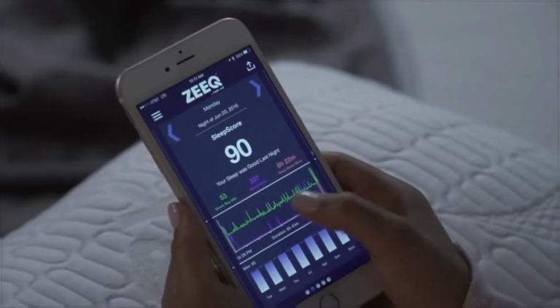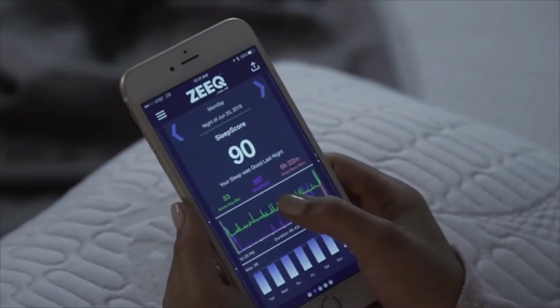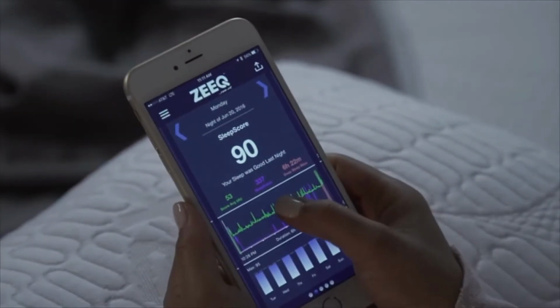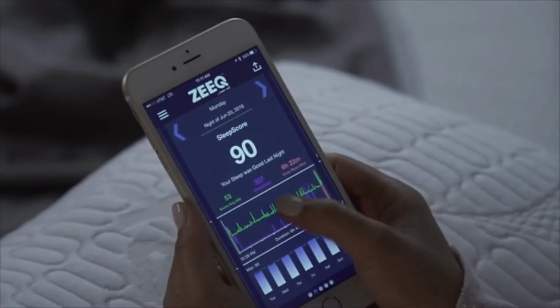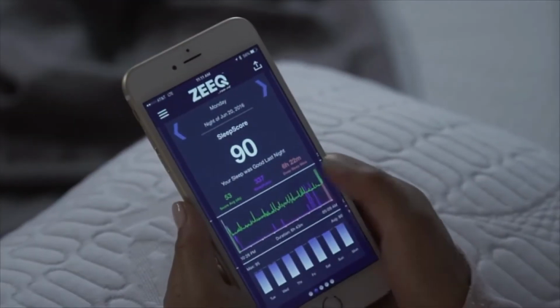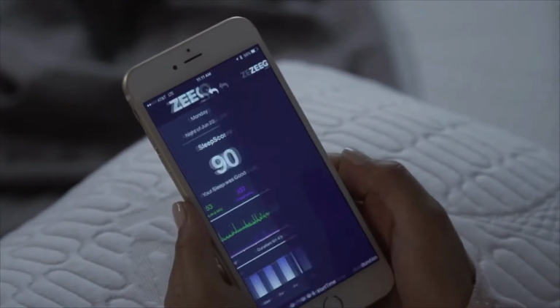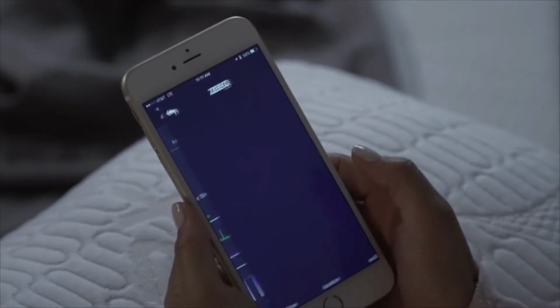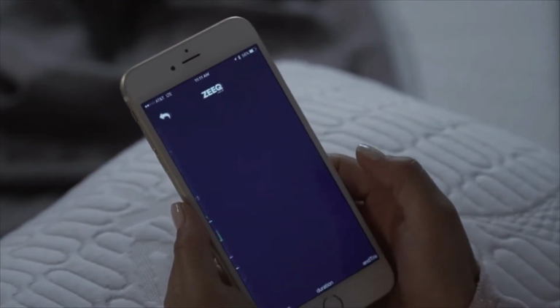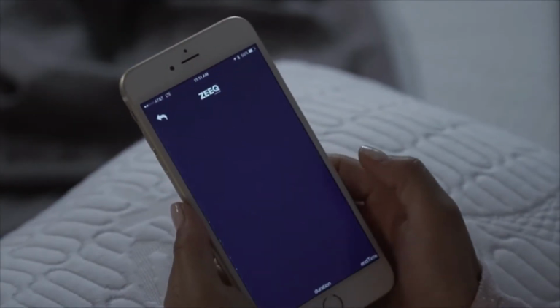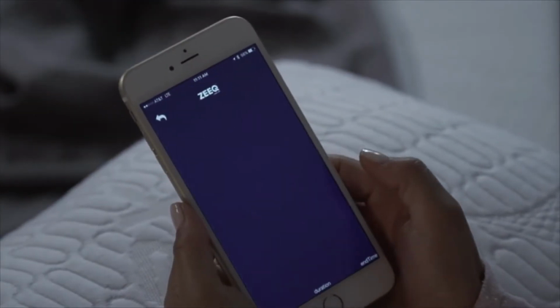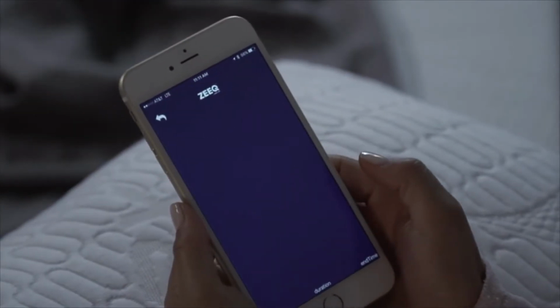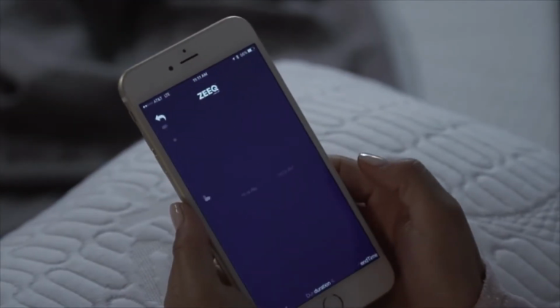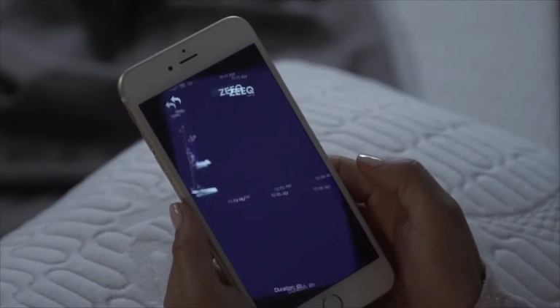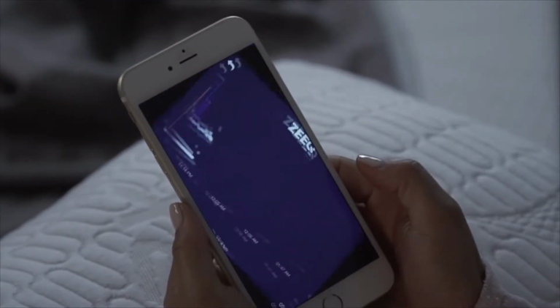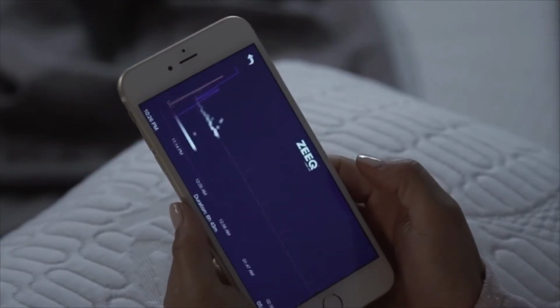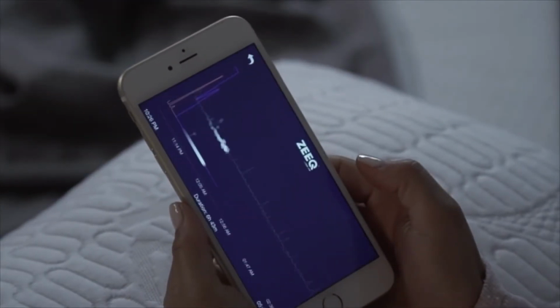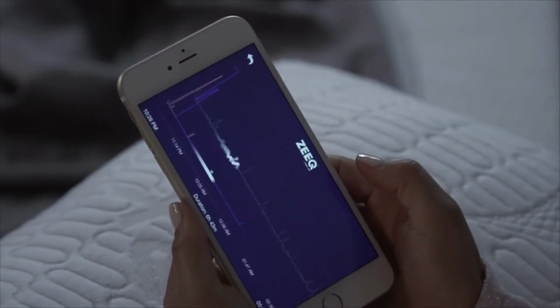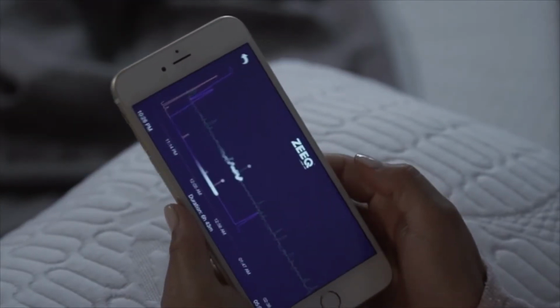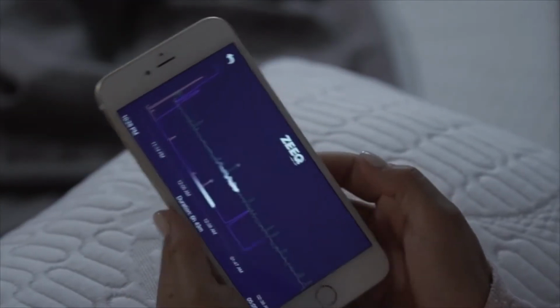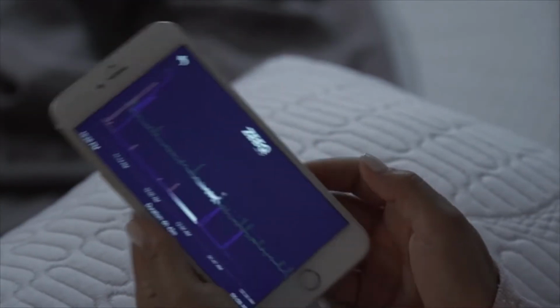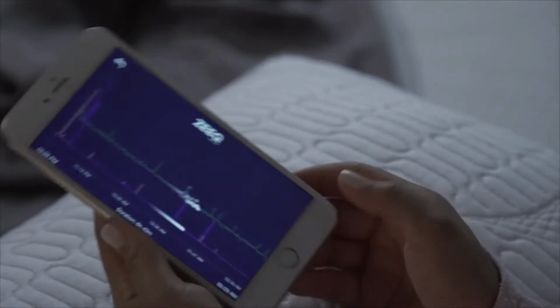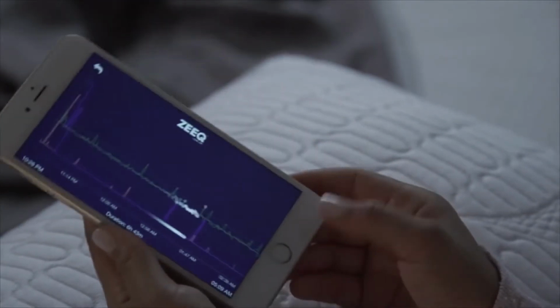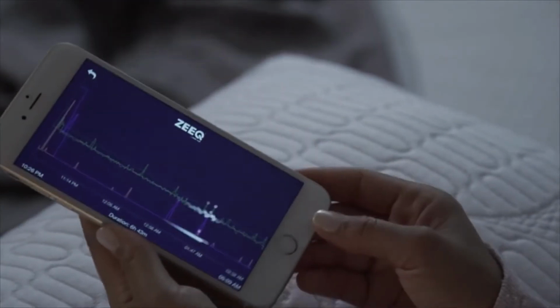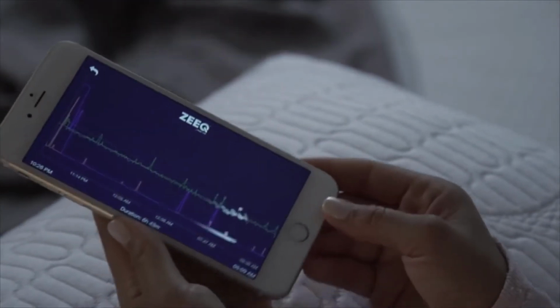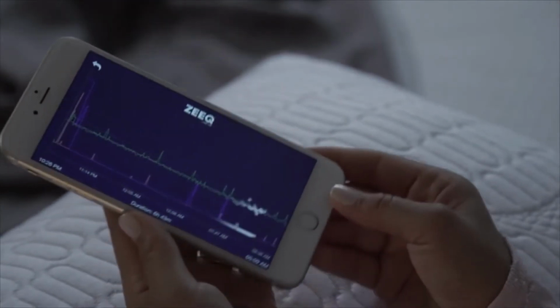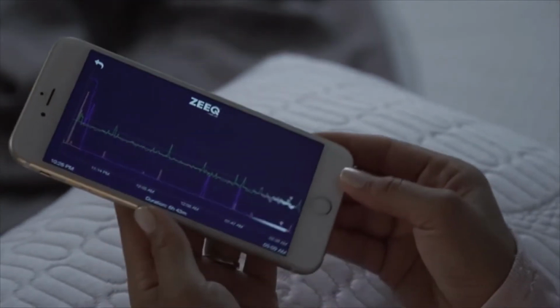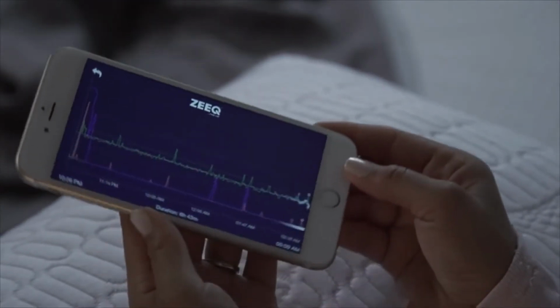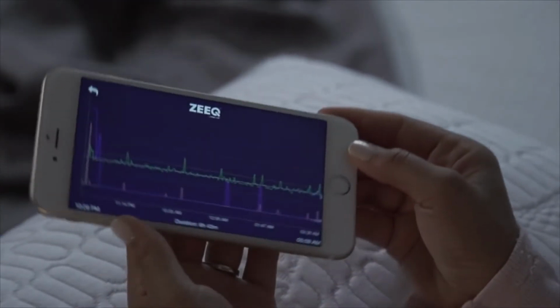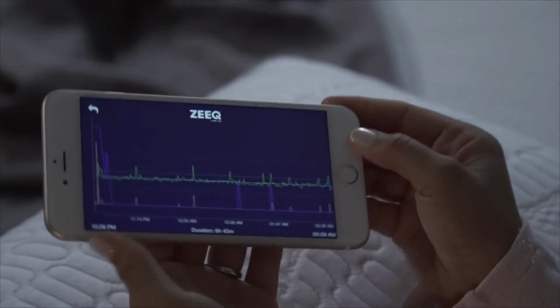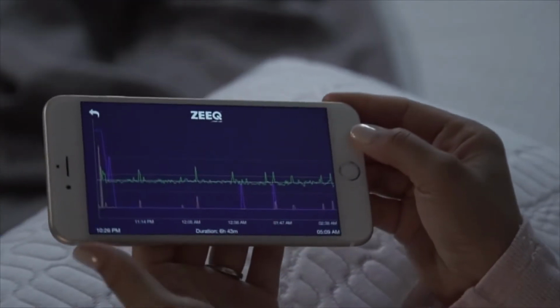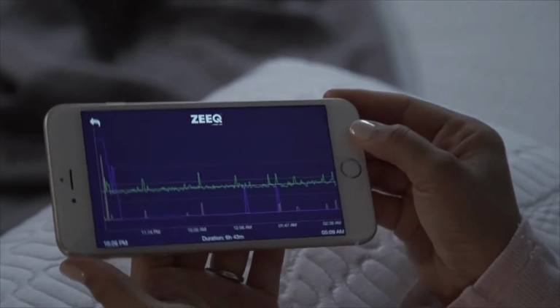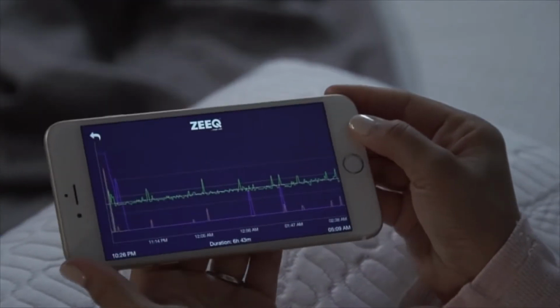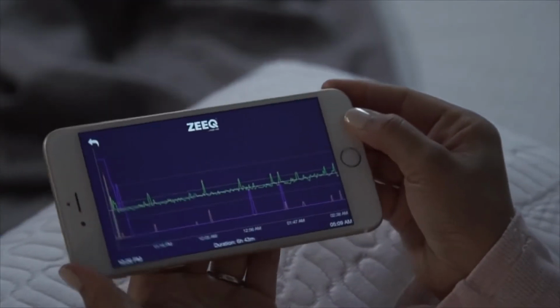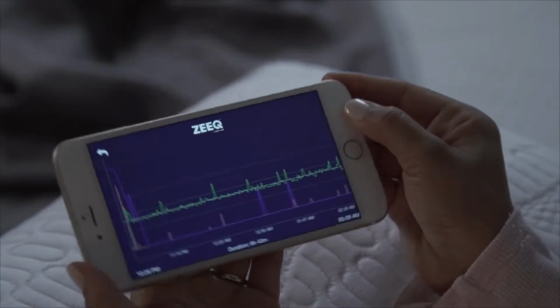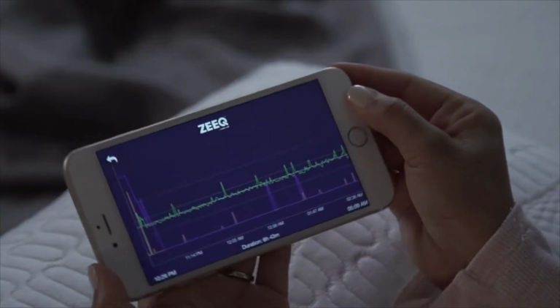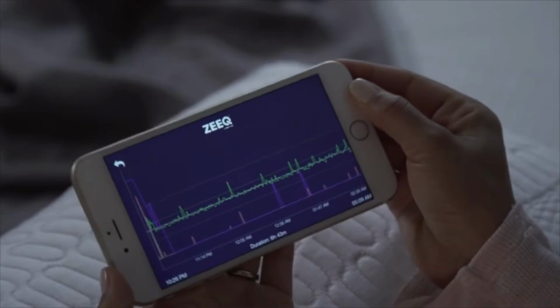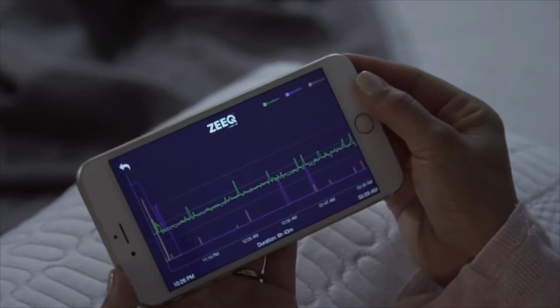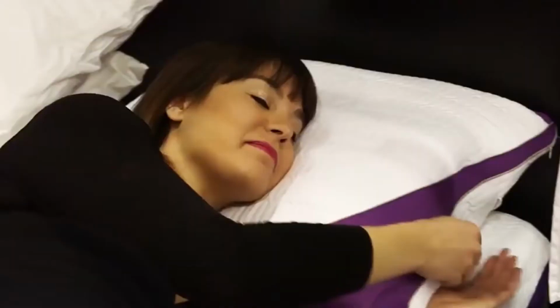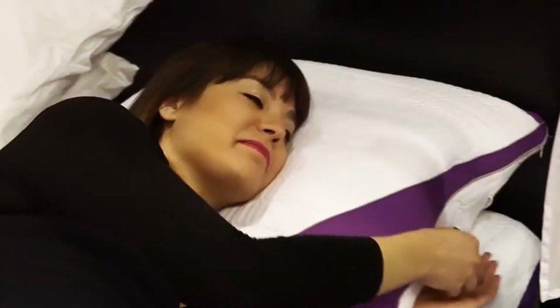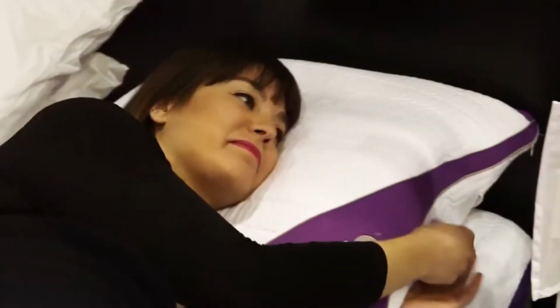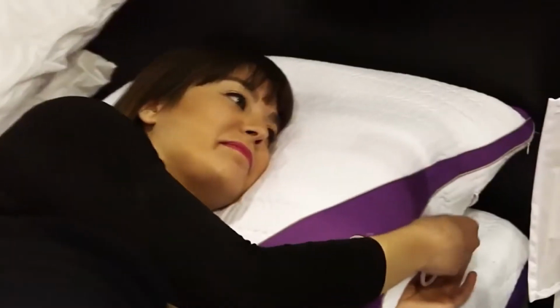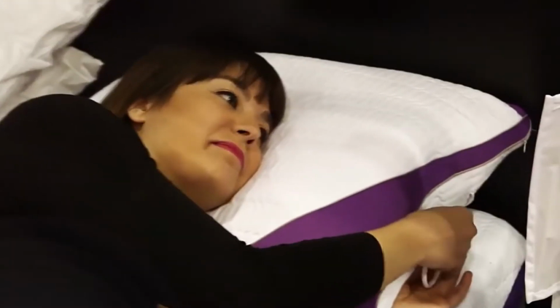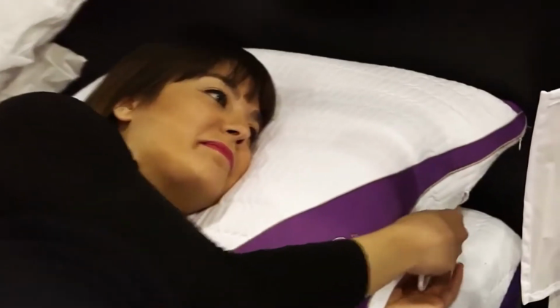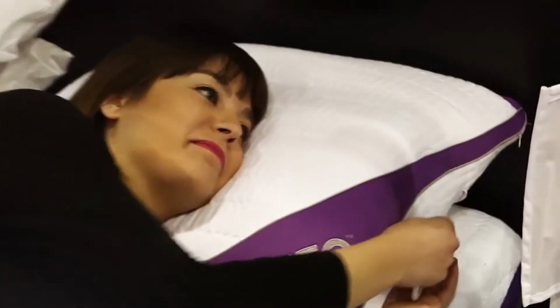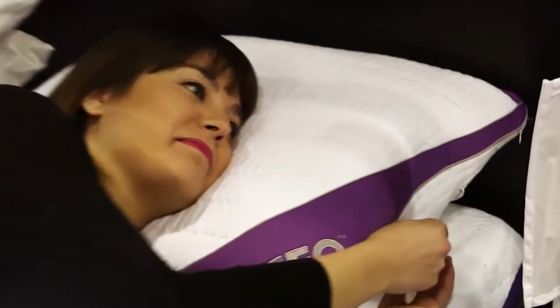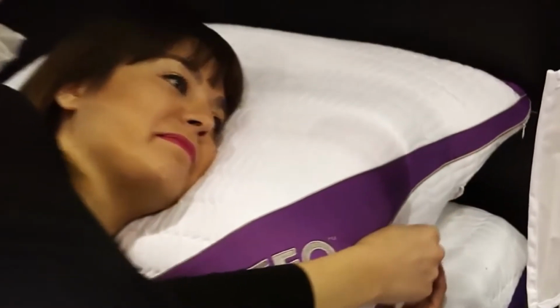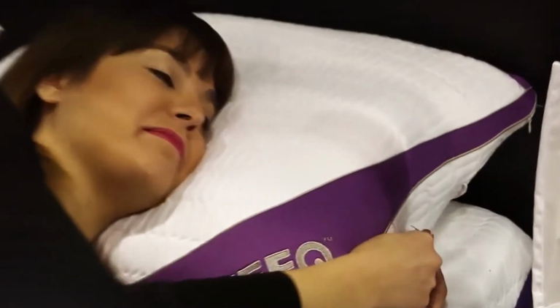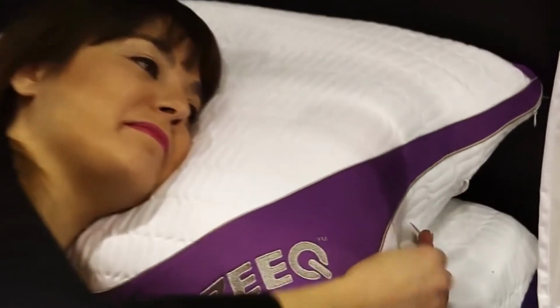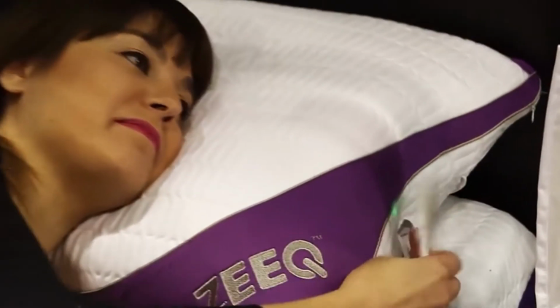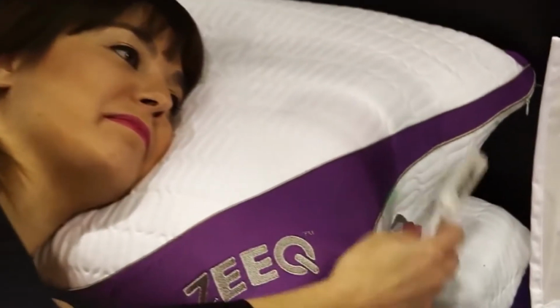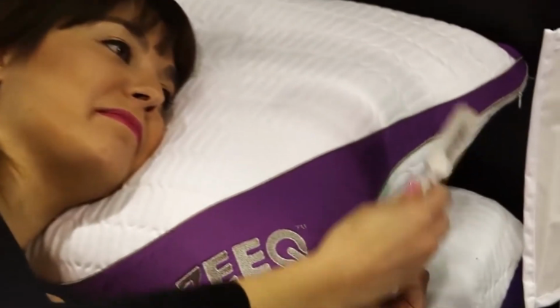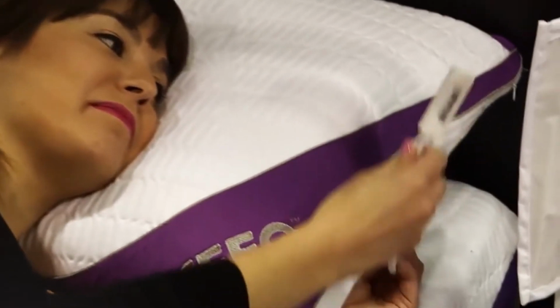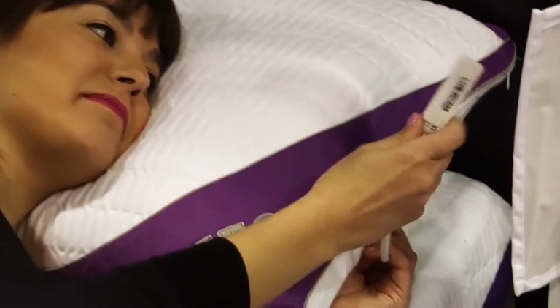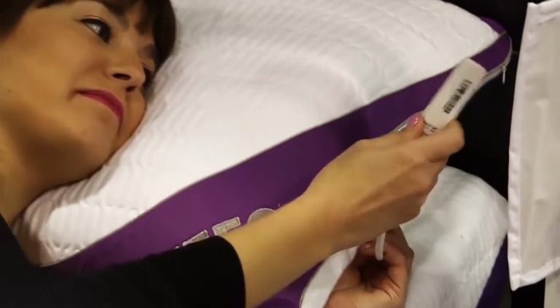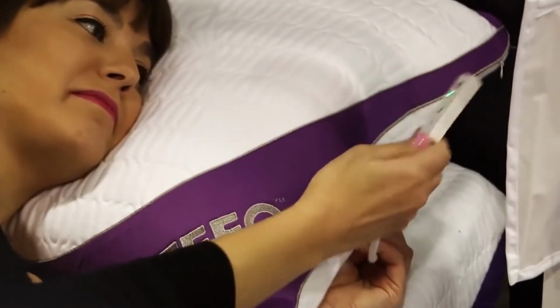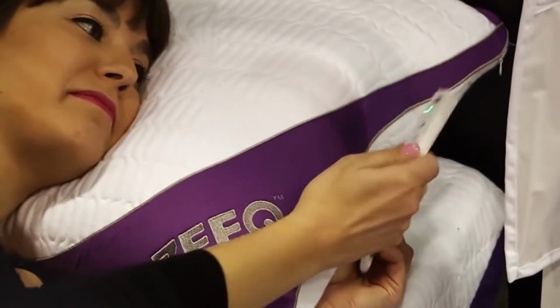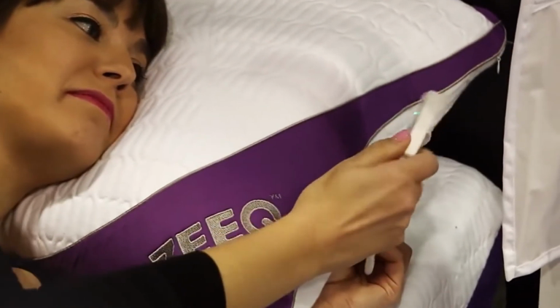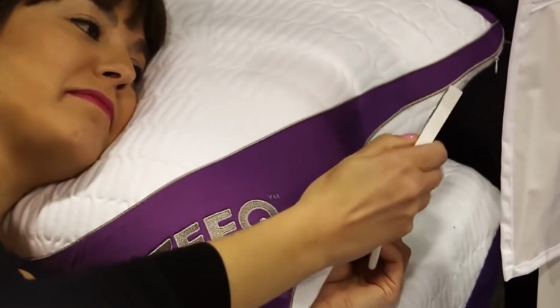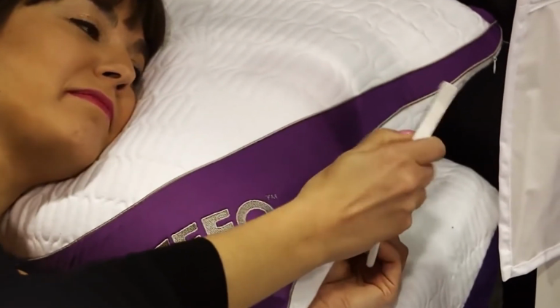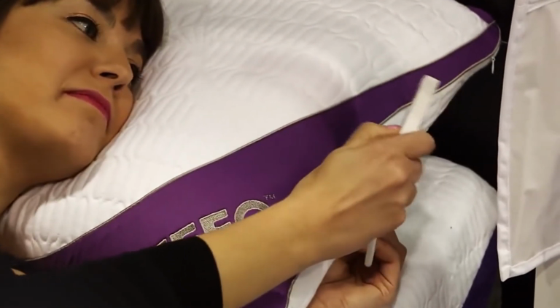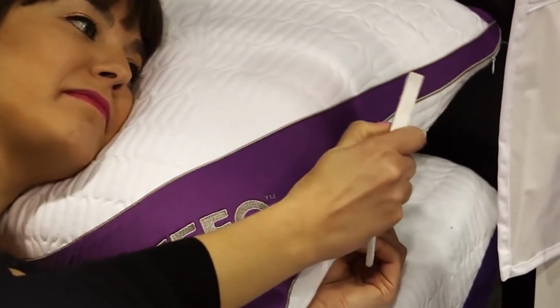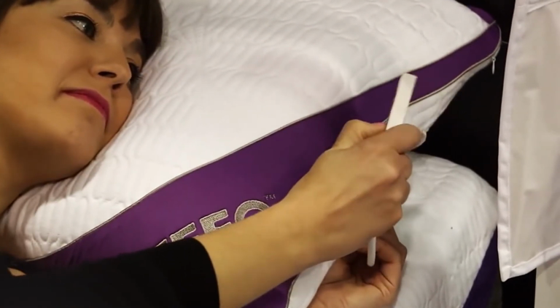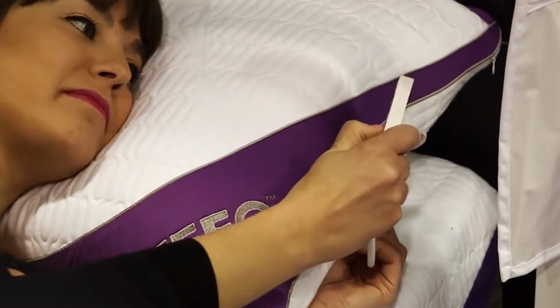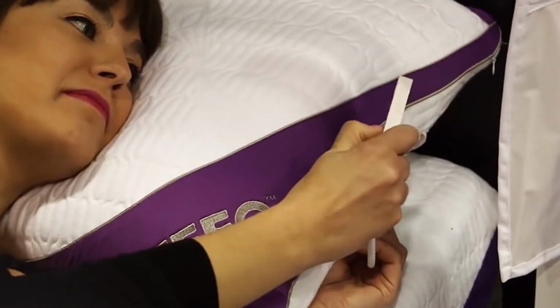The pillow can be operated using your smartphone, but it also has a built-in remote control, which can be easily tucked away into the pillow's storage pocket.